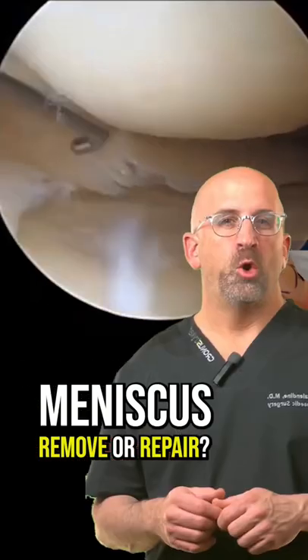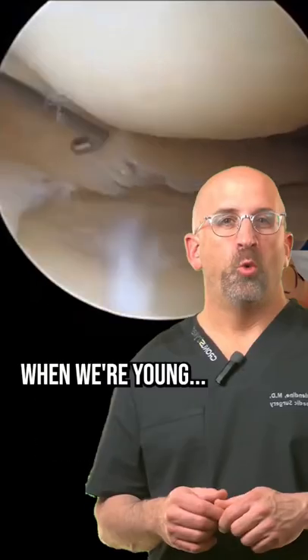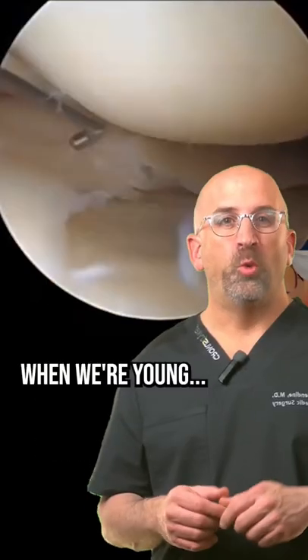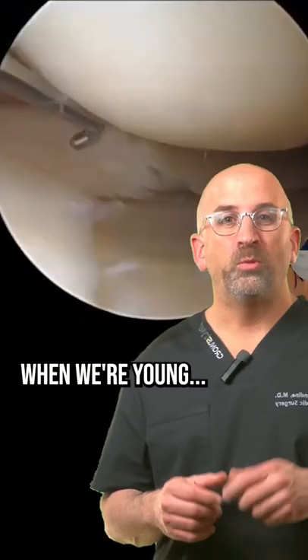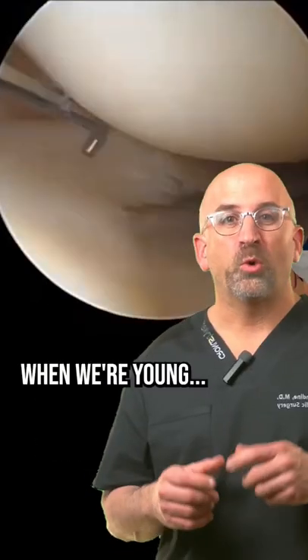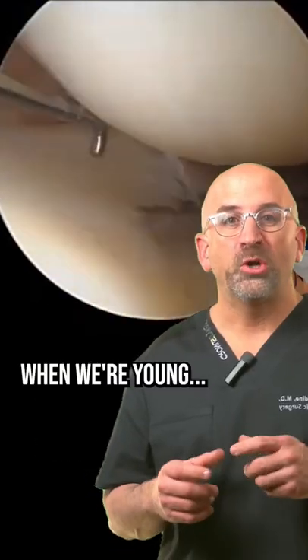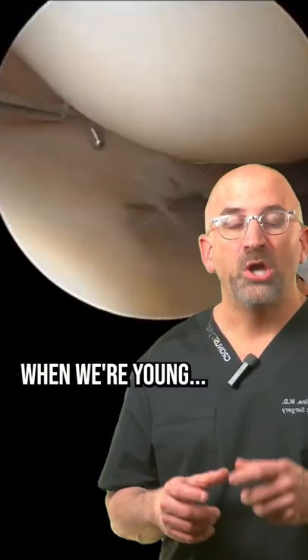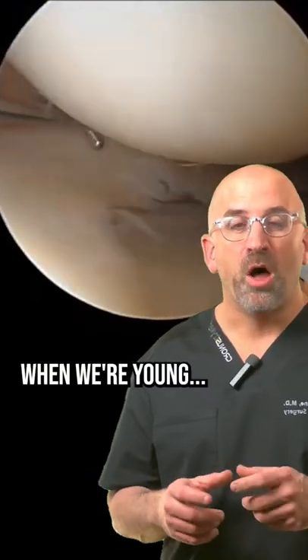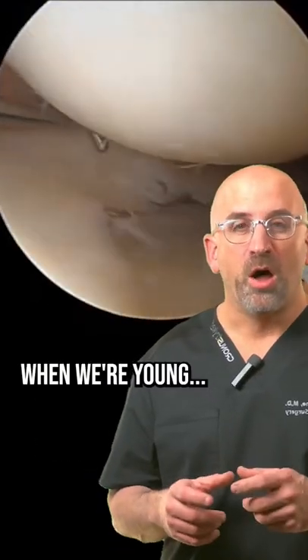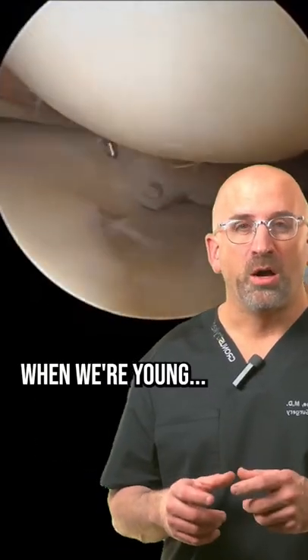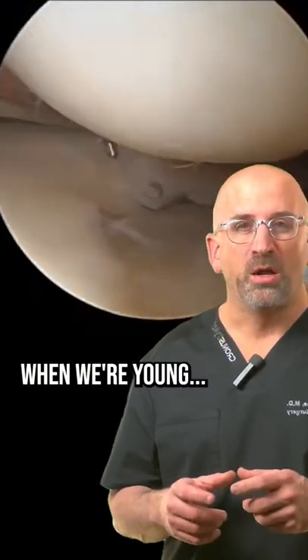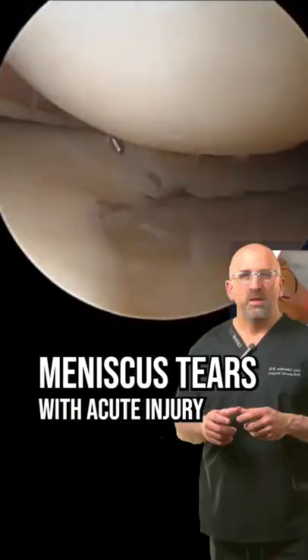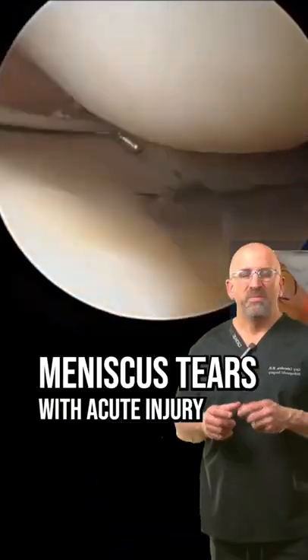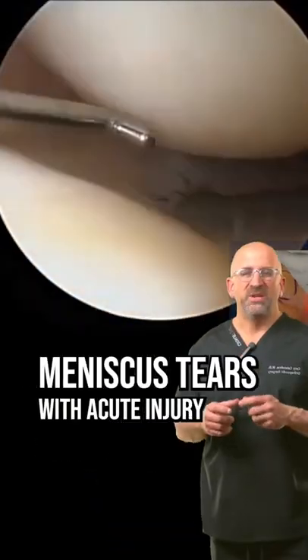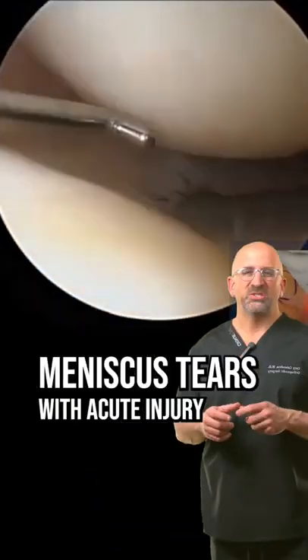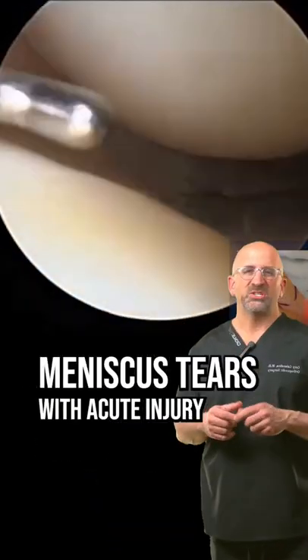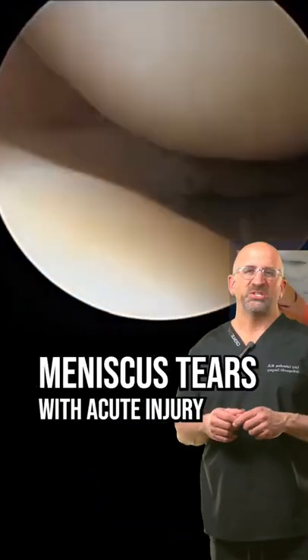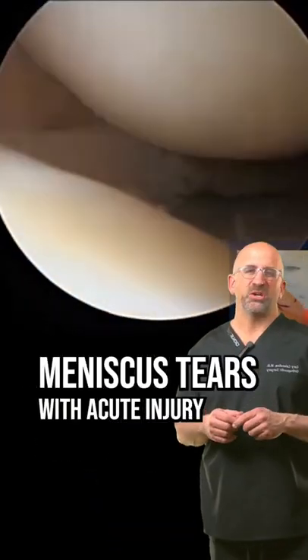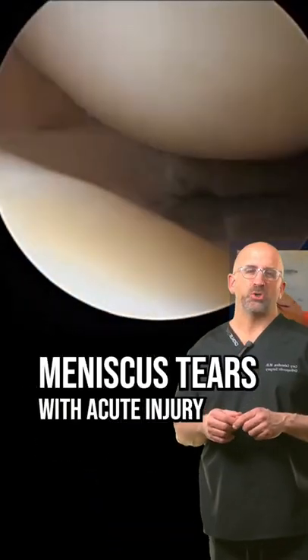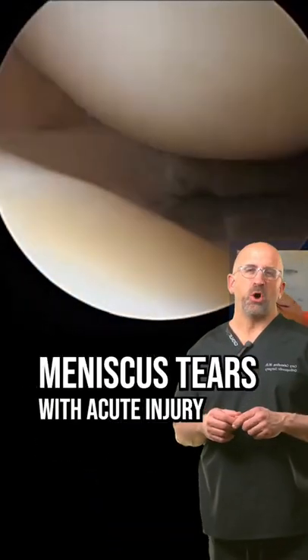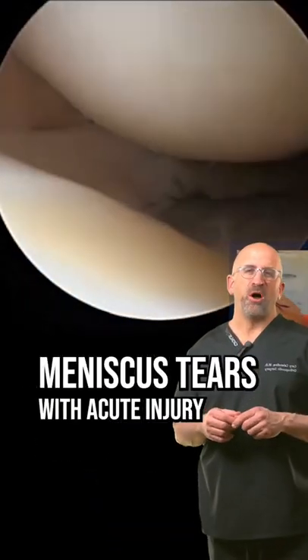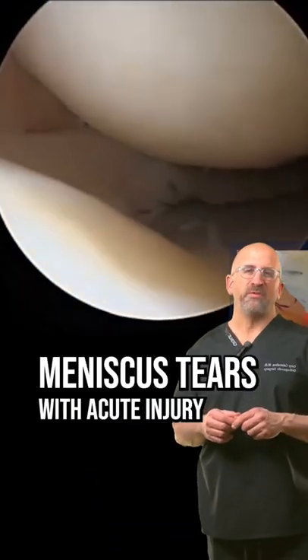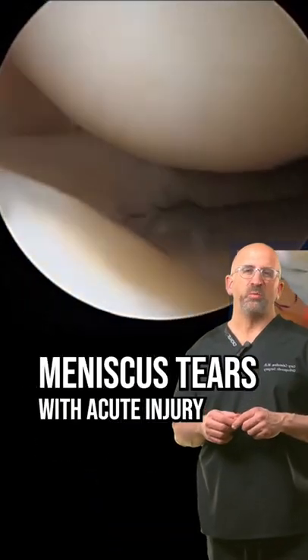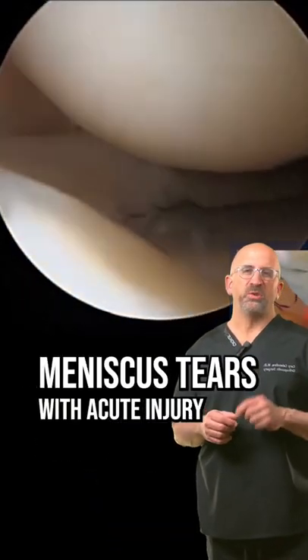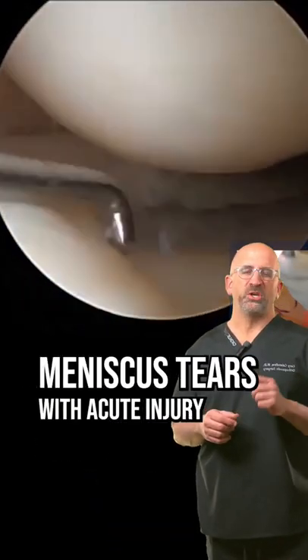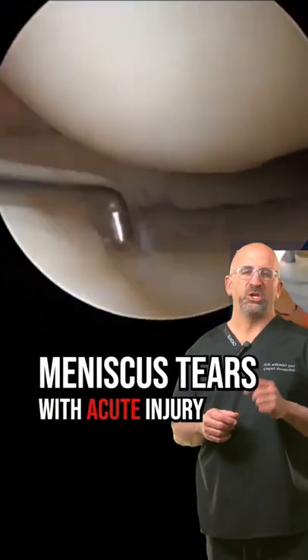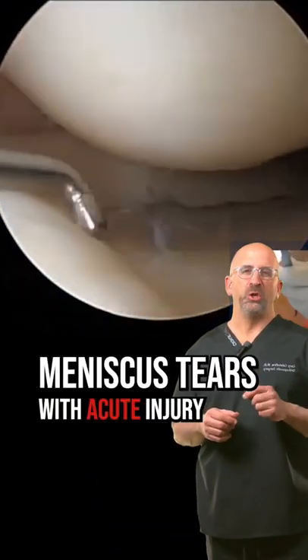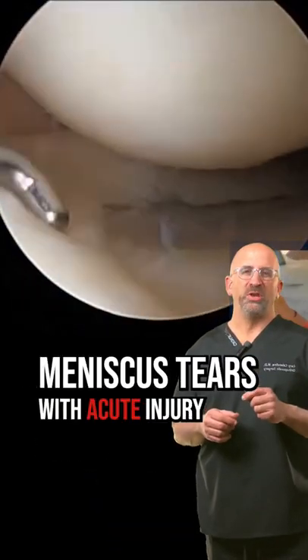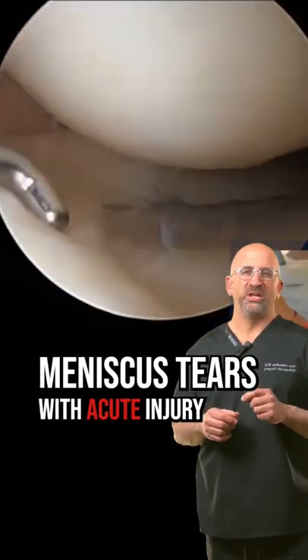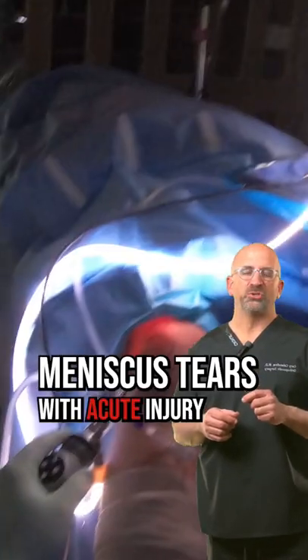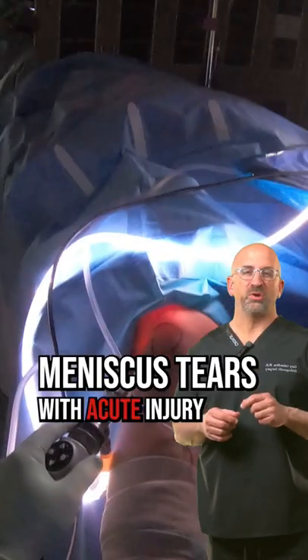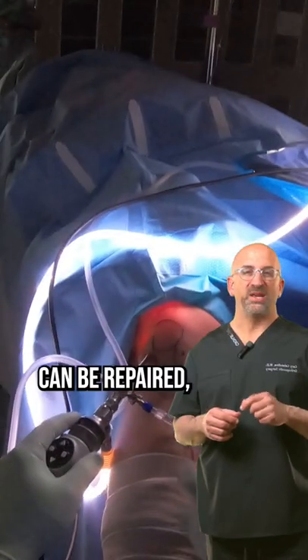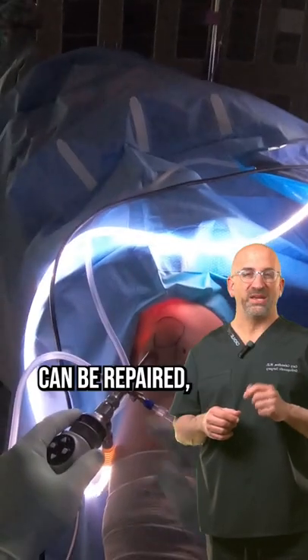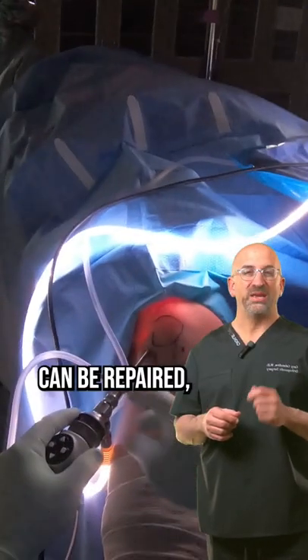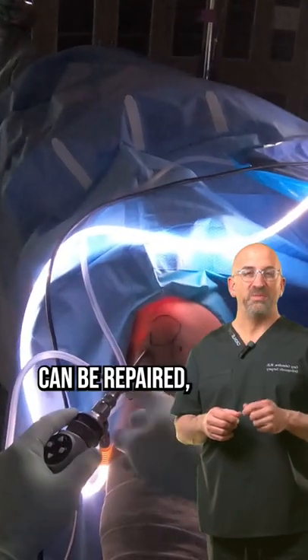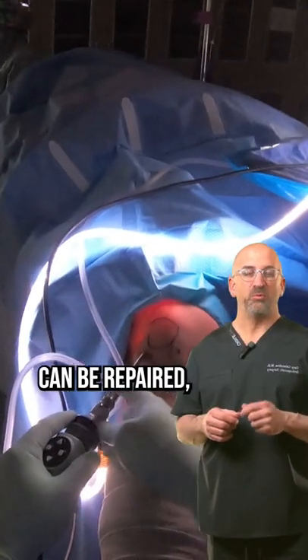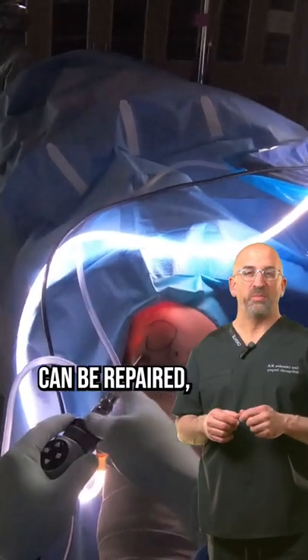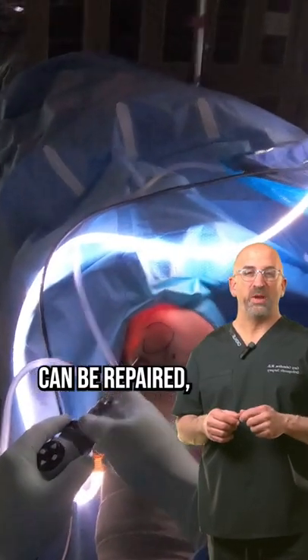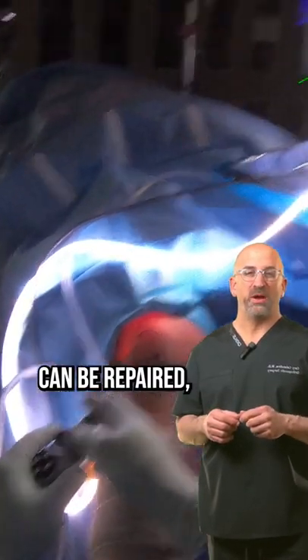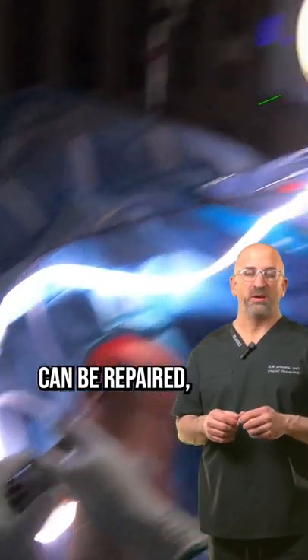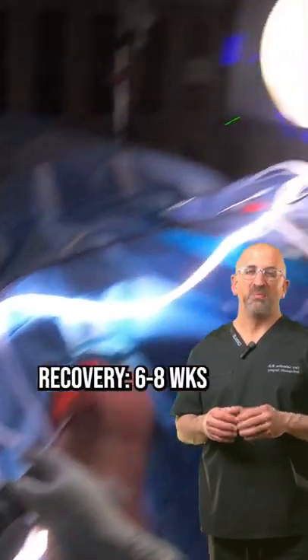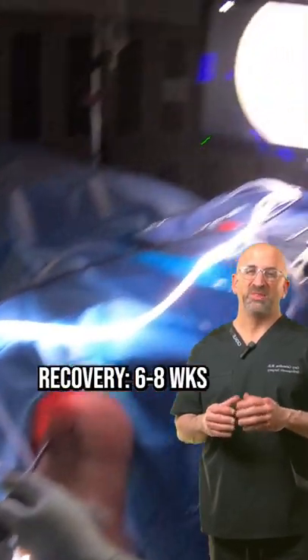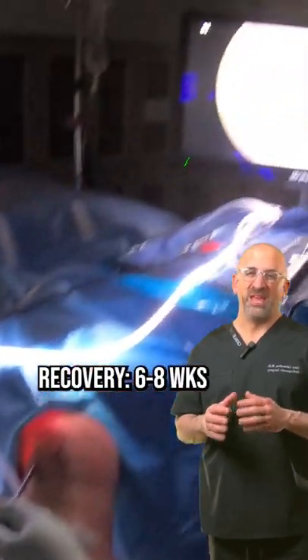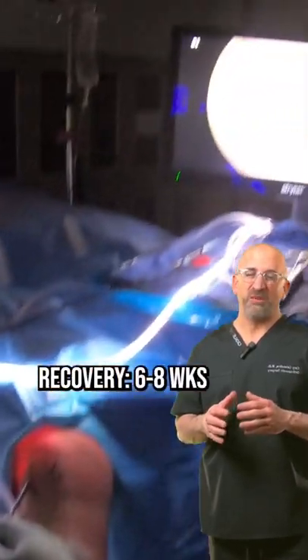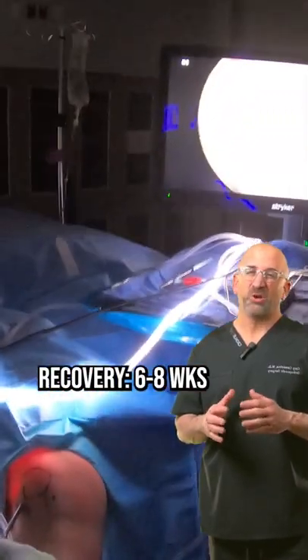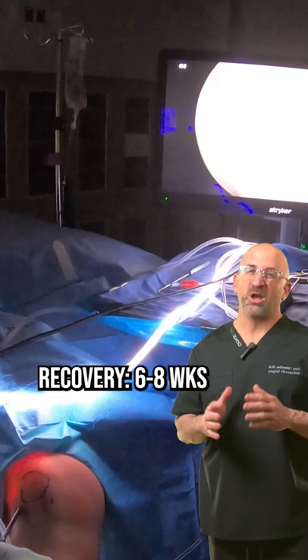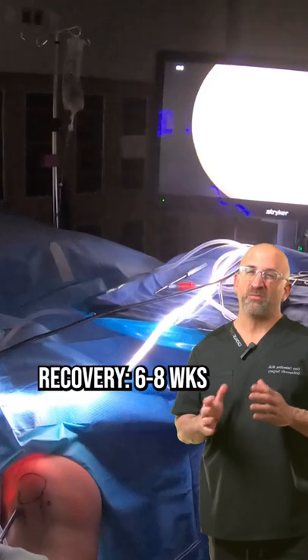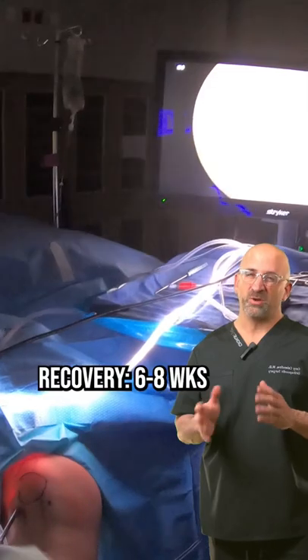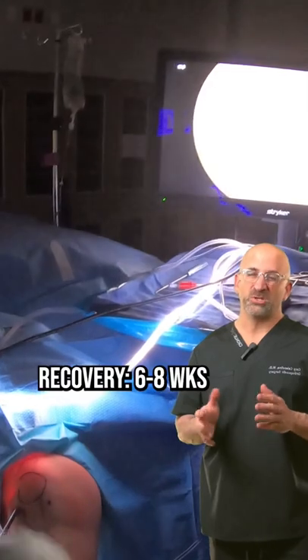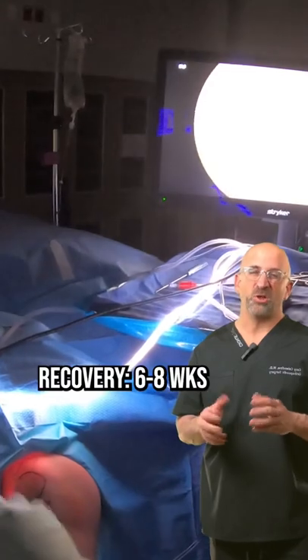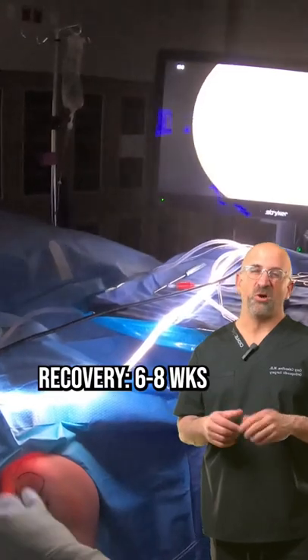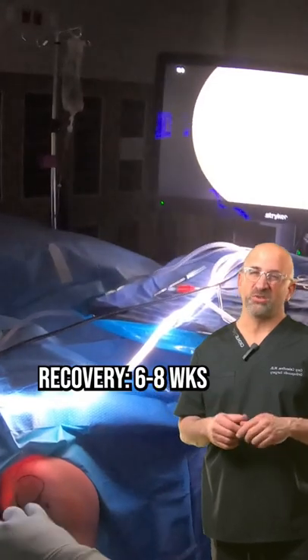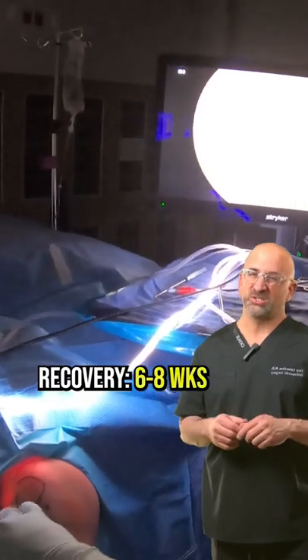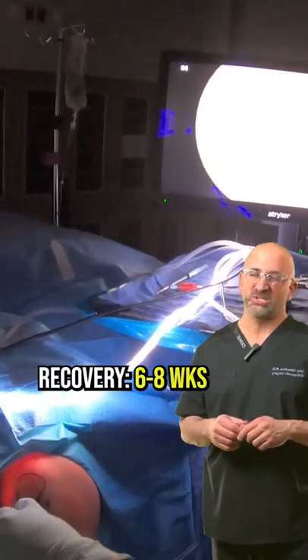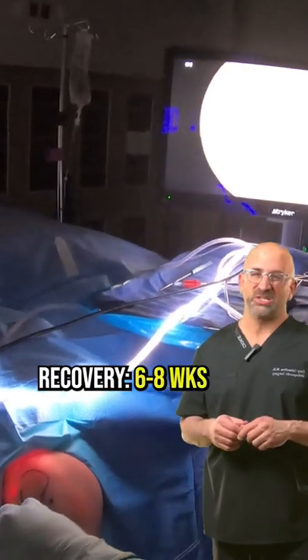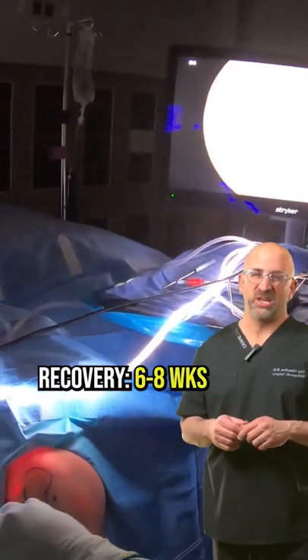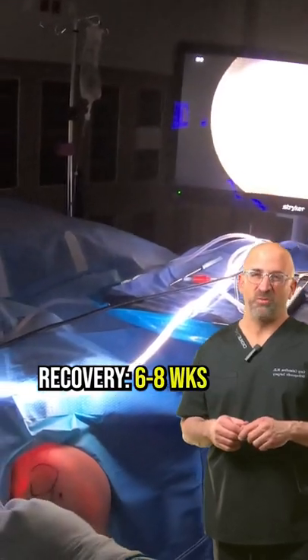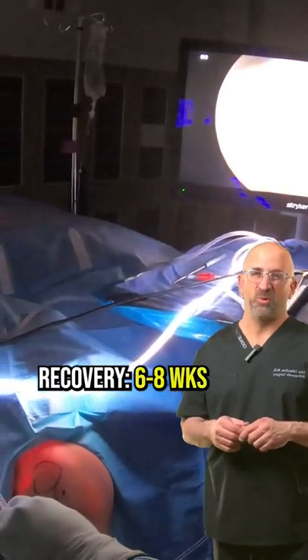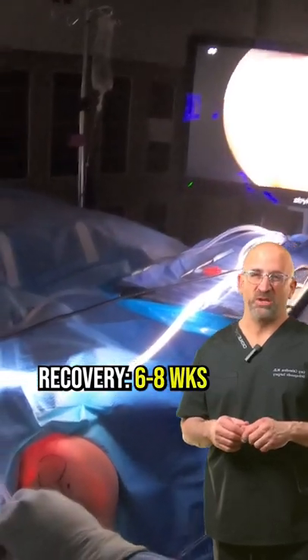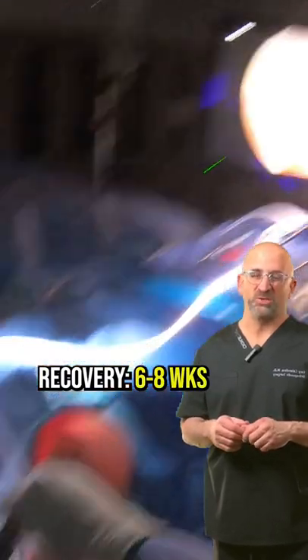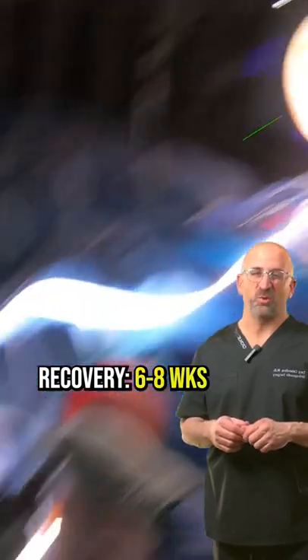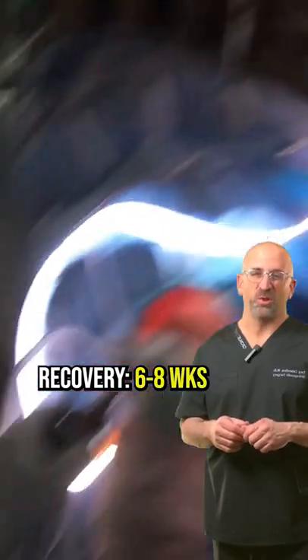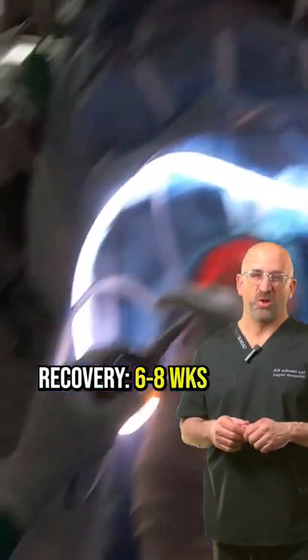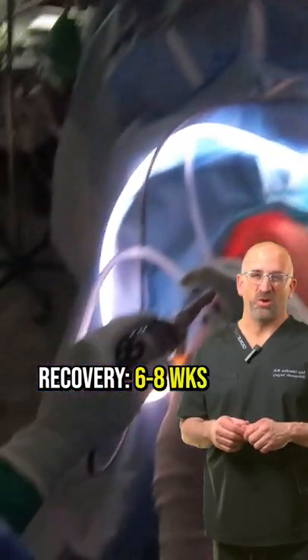When we're young, meniscus tears are often with an acute injury and can be repaired, but that recovery is long — six to eight weeks or longer.